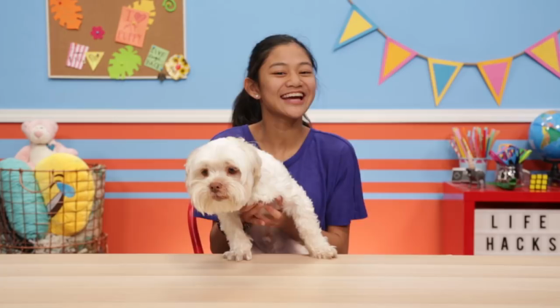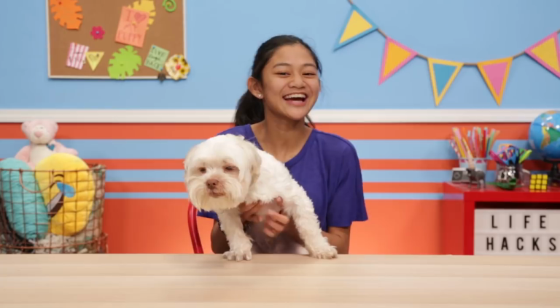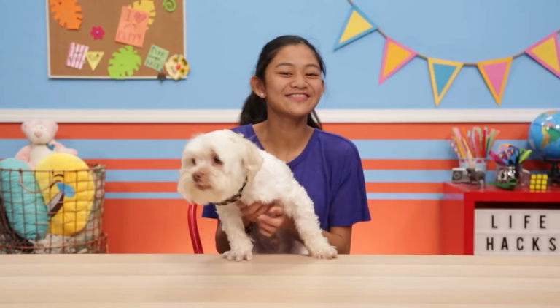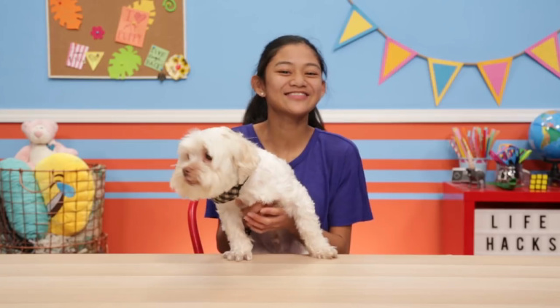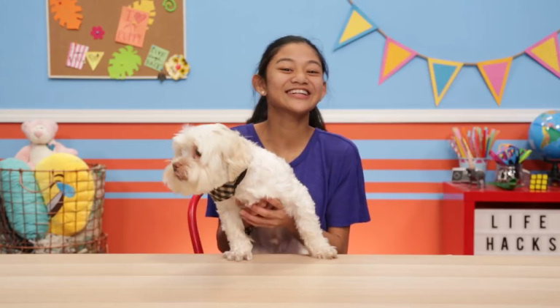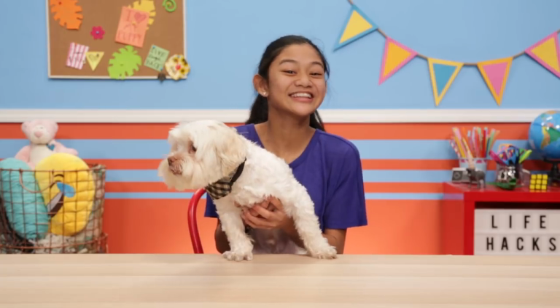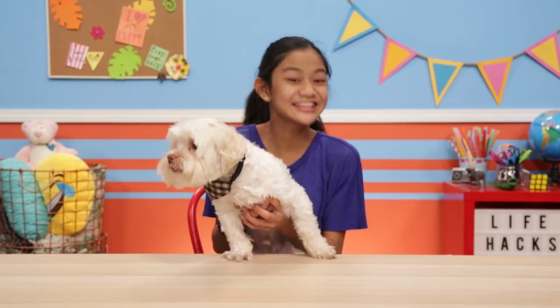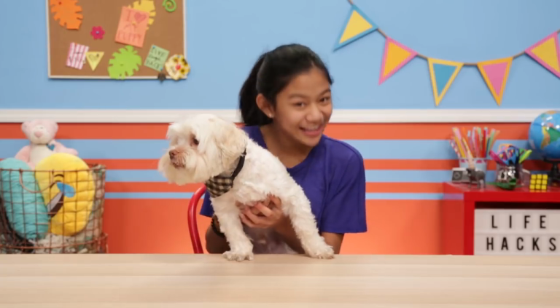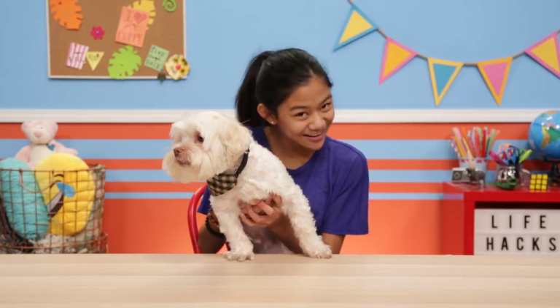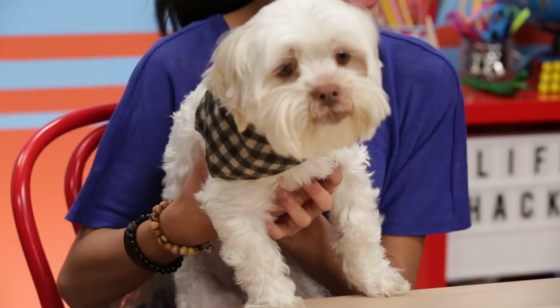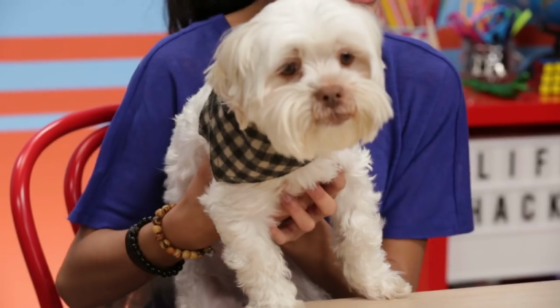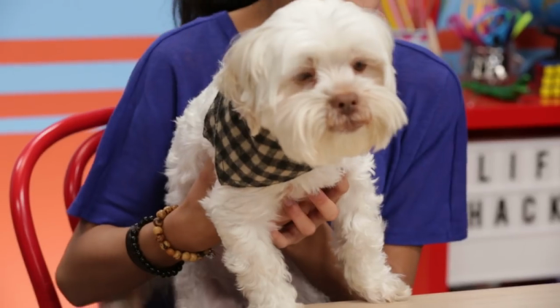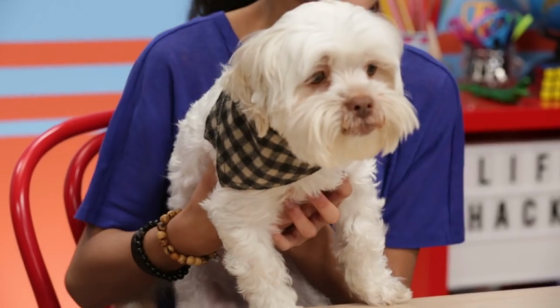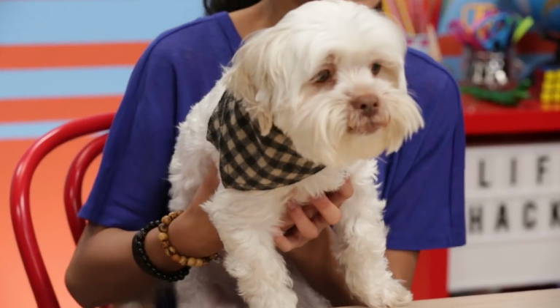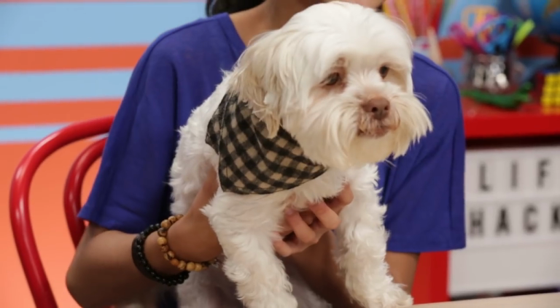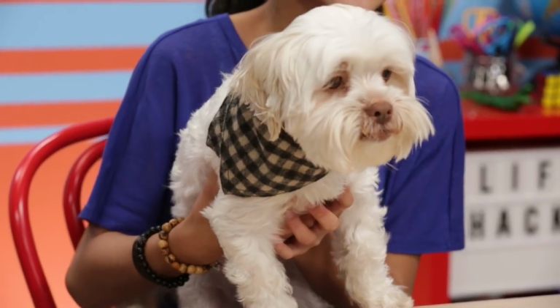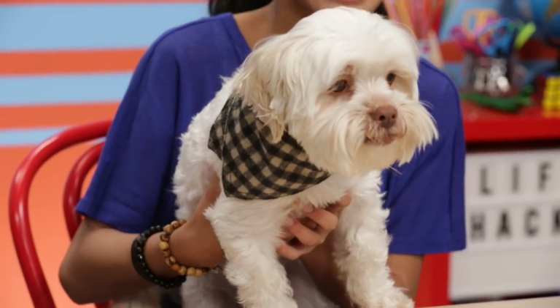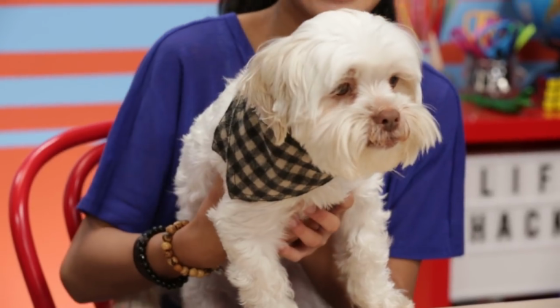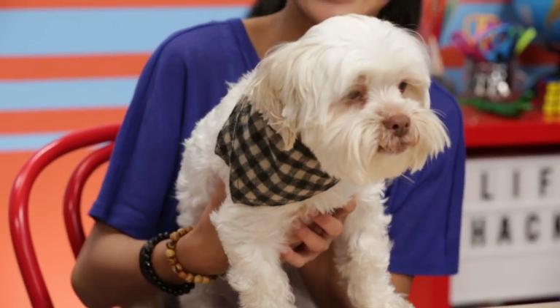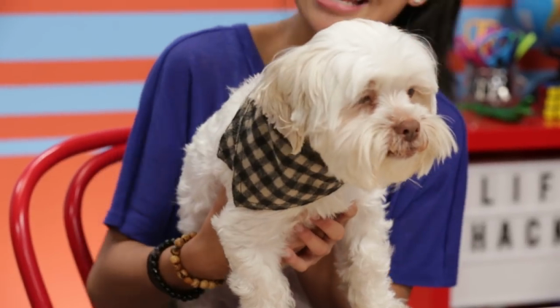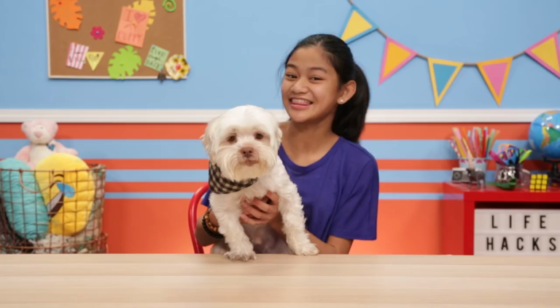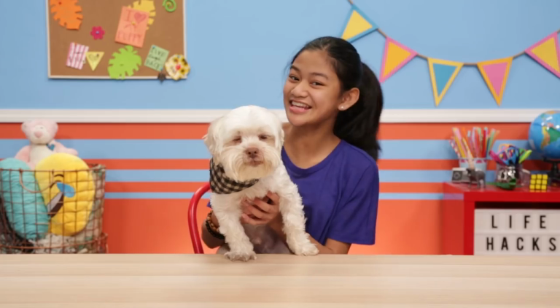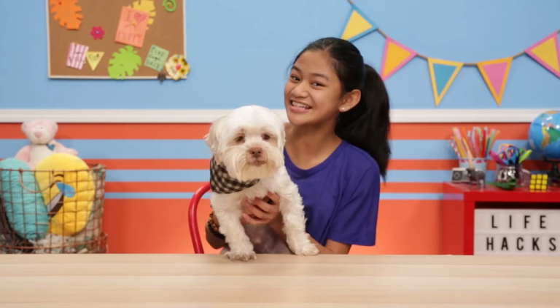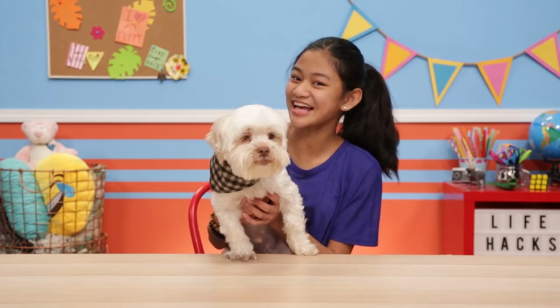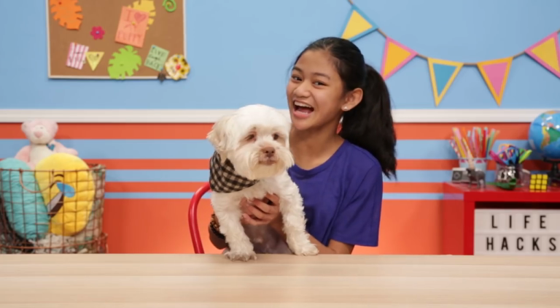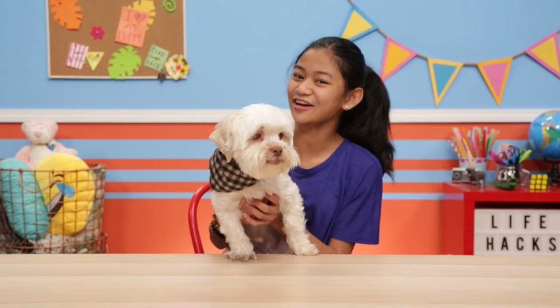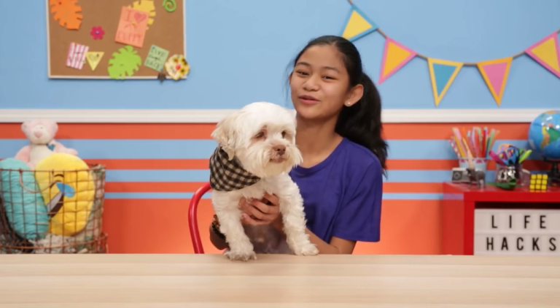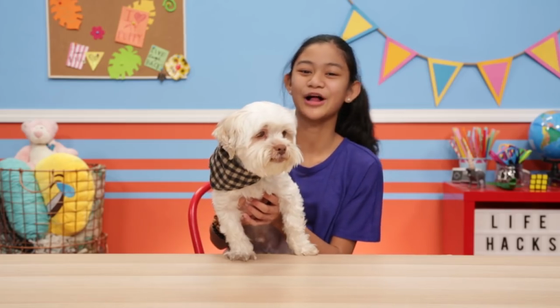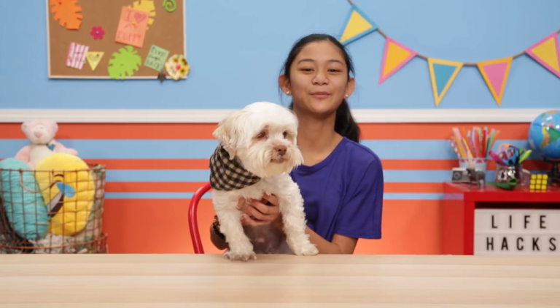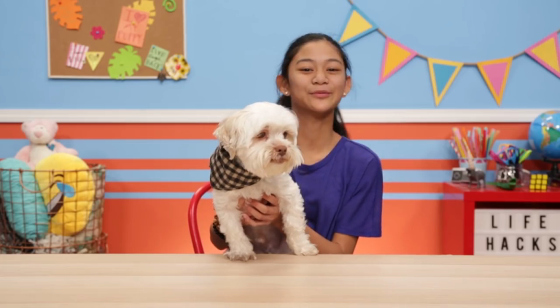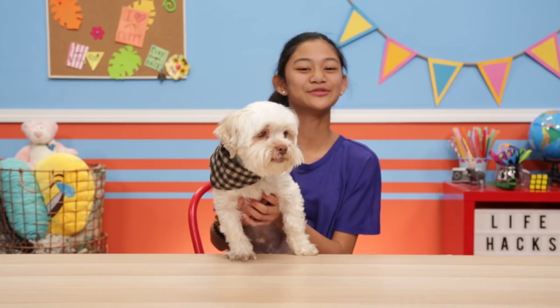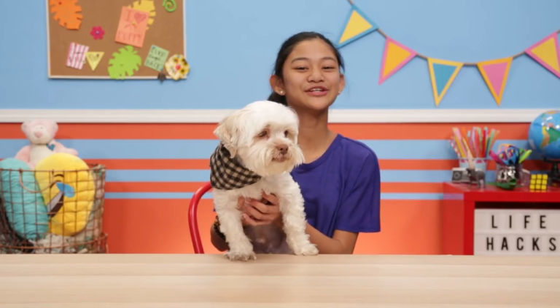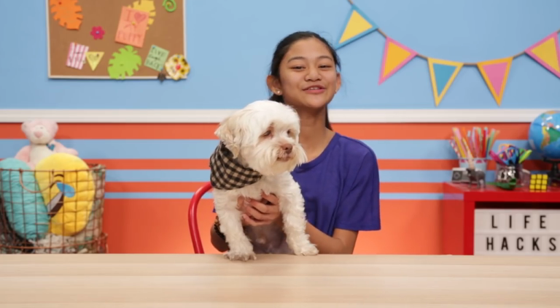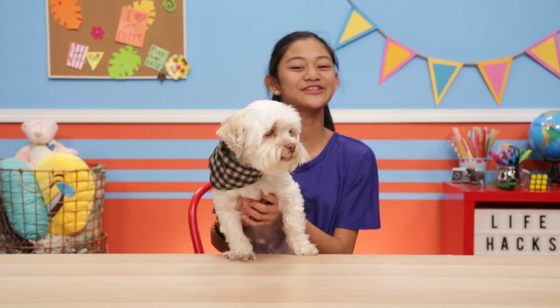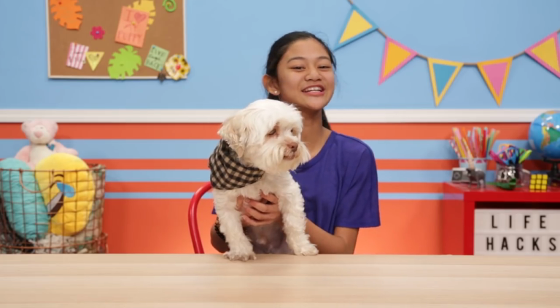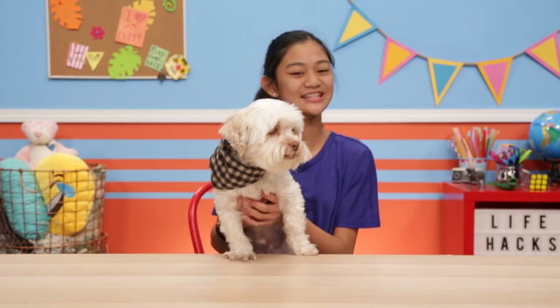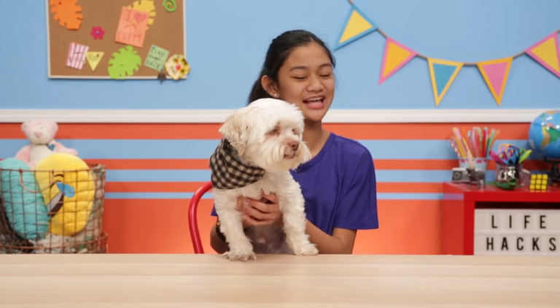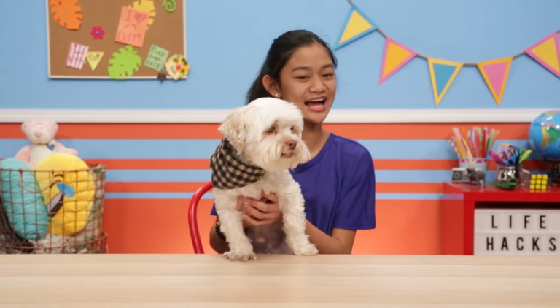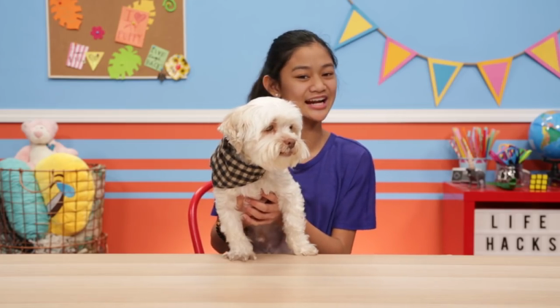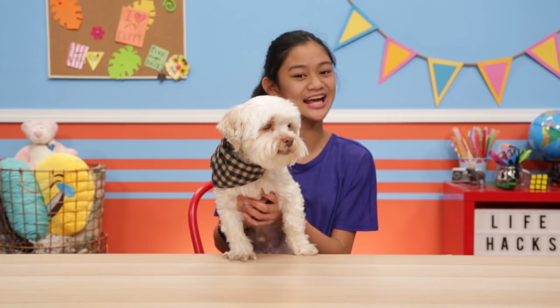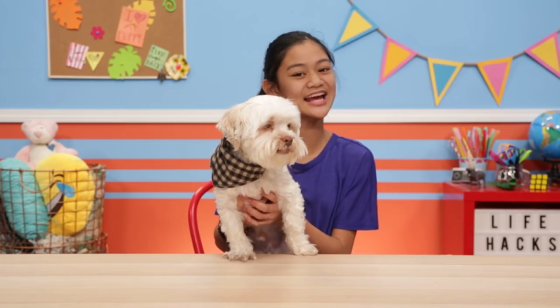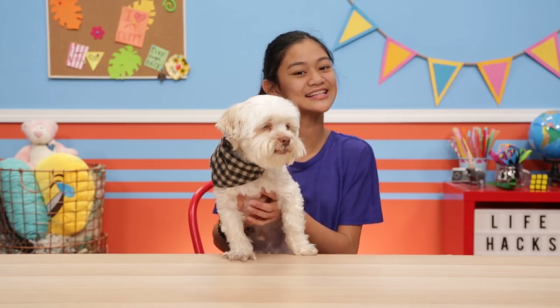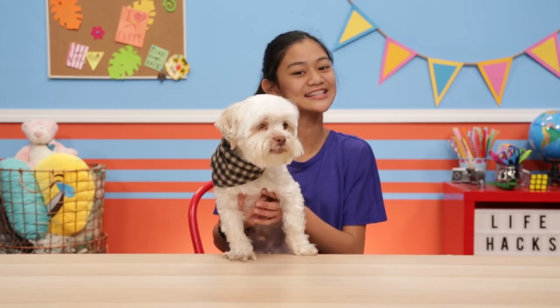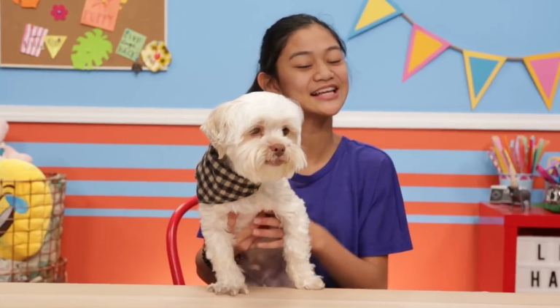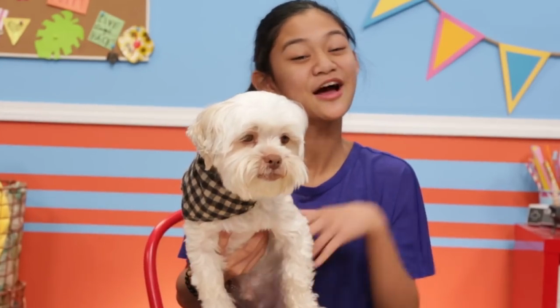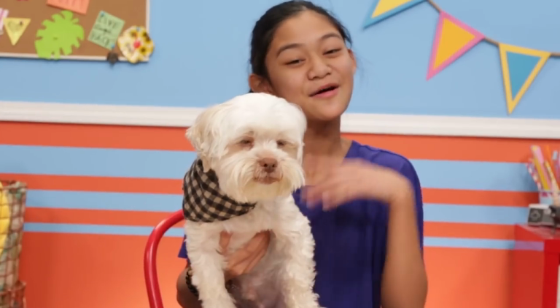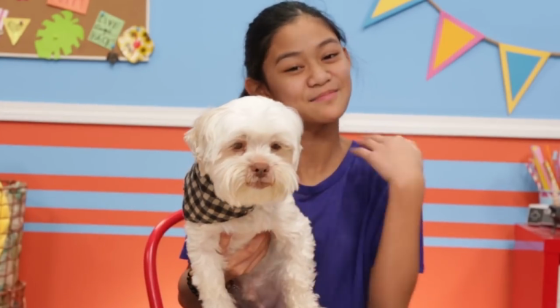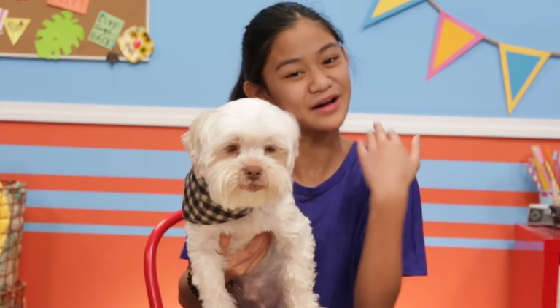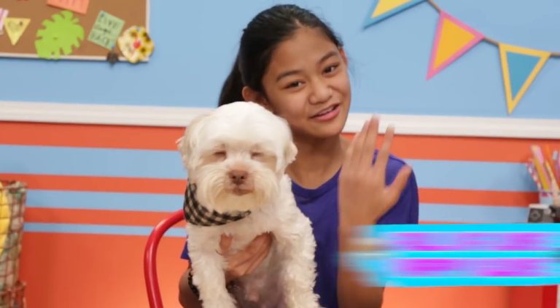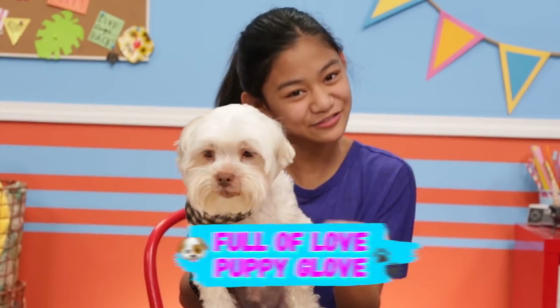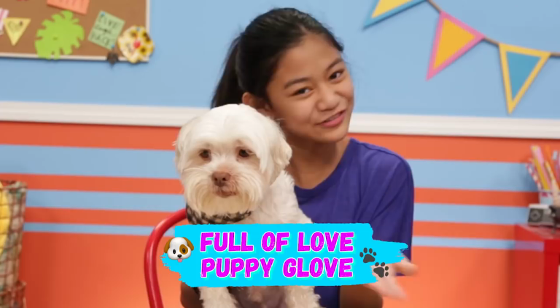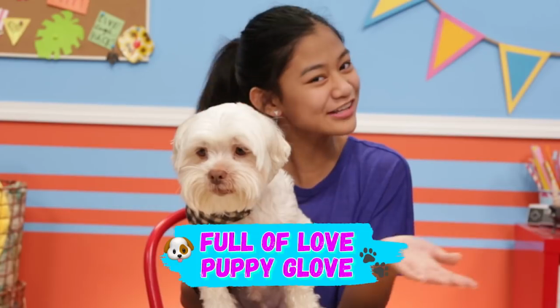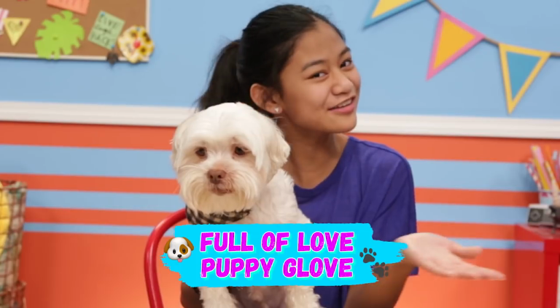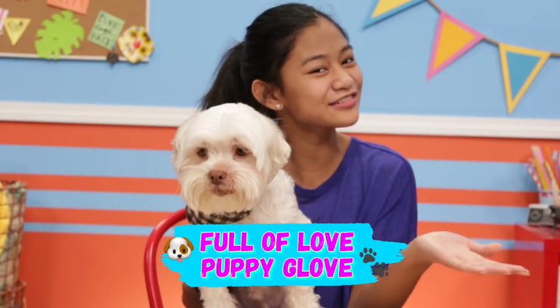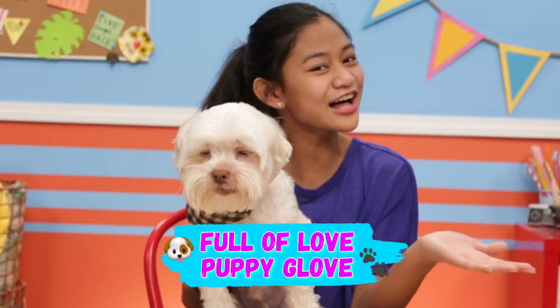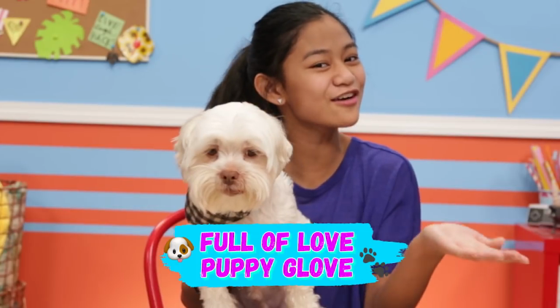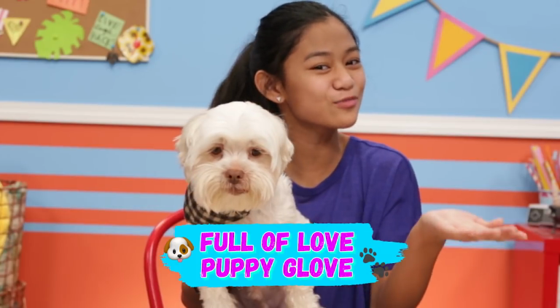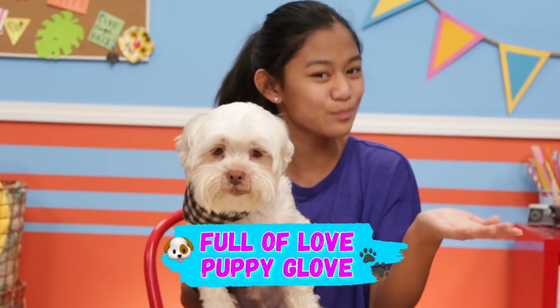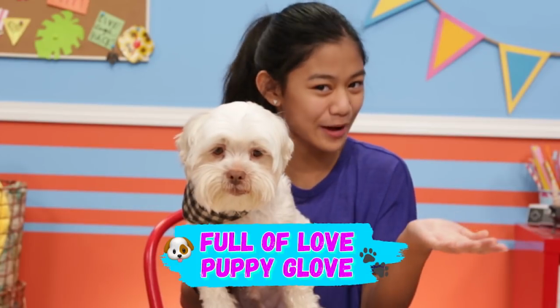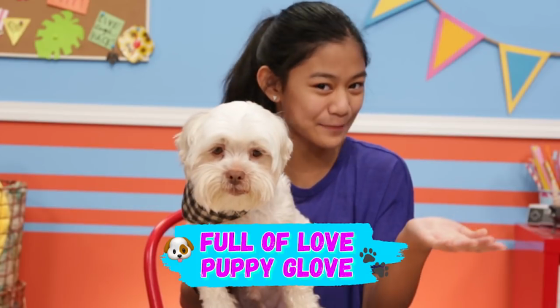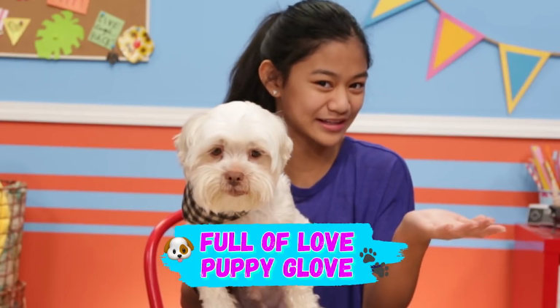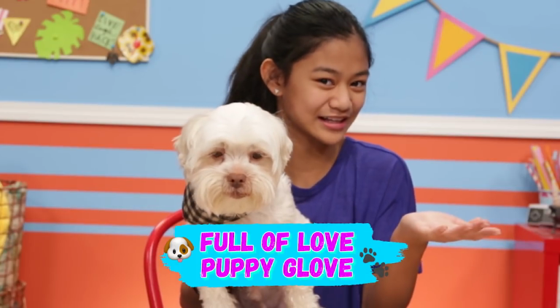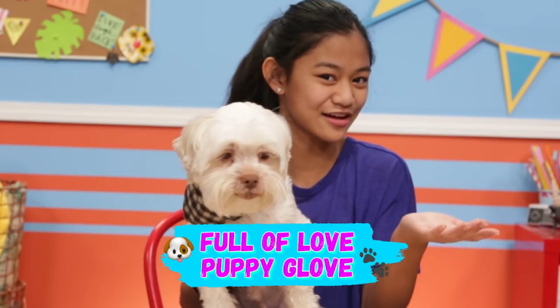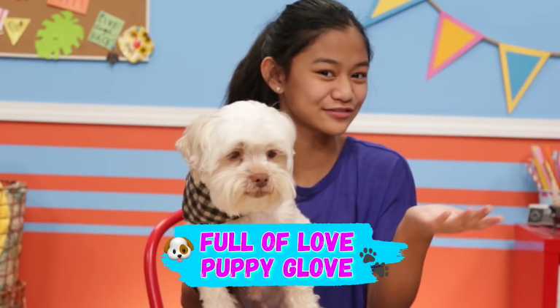Cadbury loves to lick his best, and this hack will help him do just that. It's my full of love puppy glove.